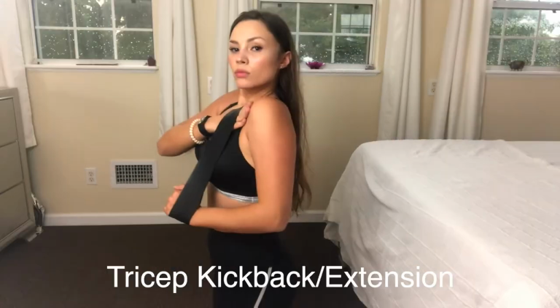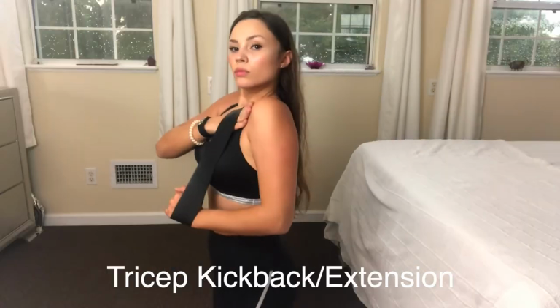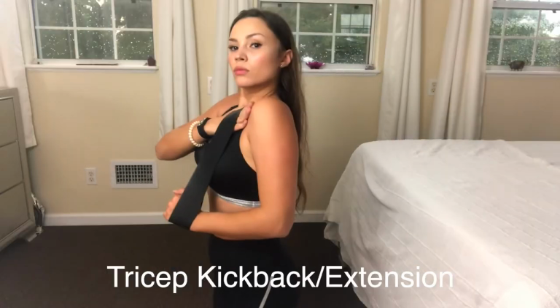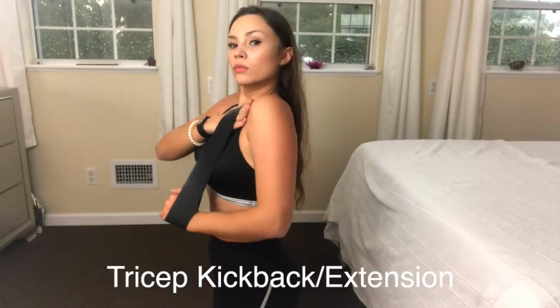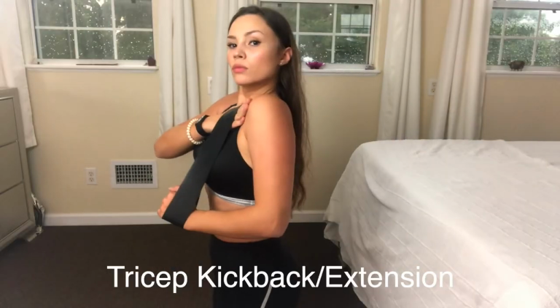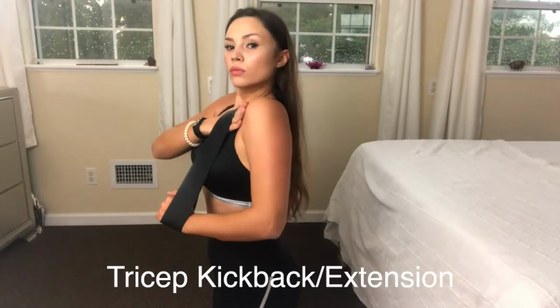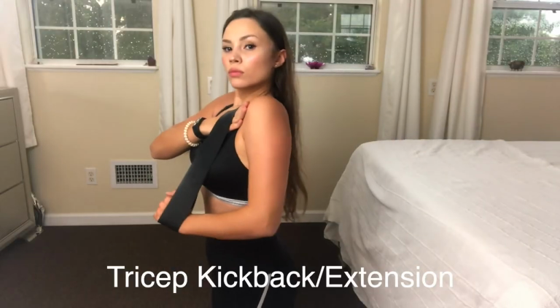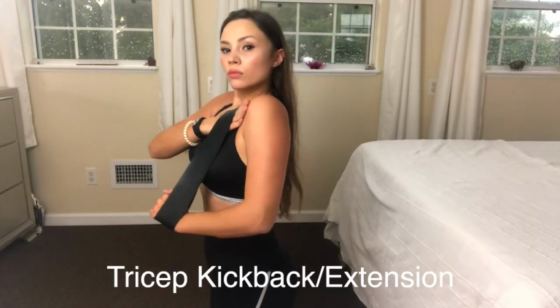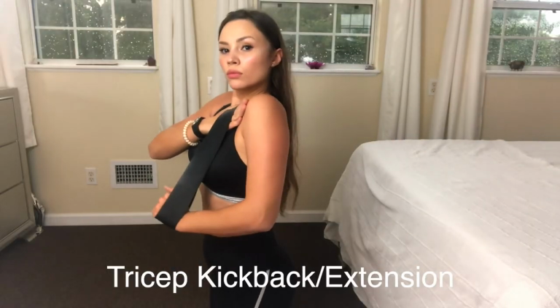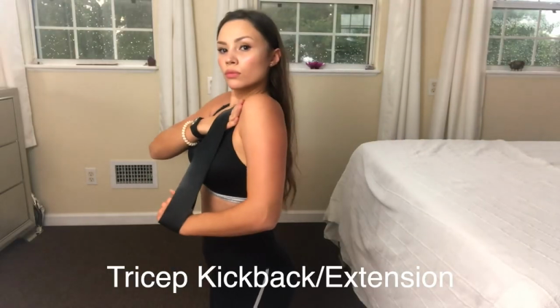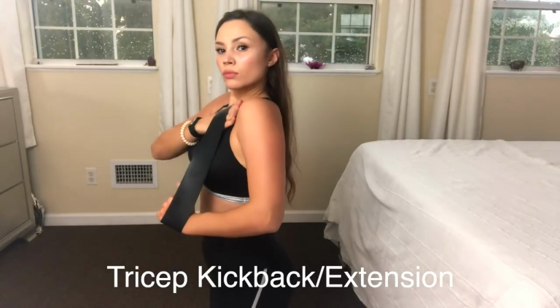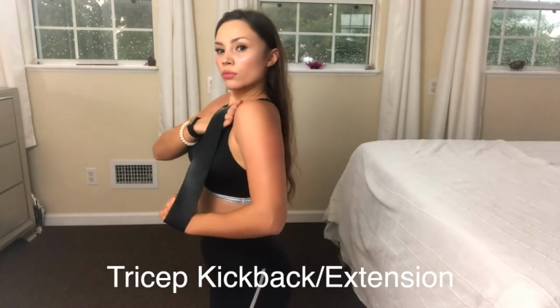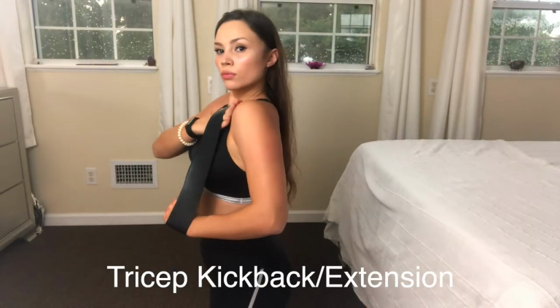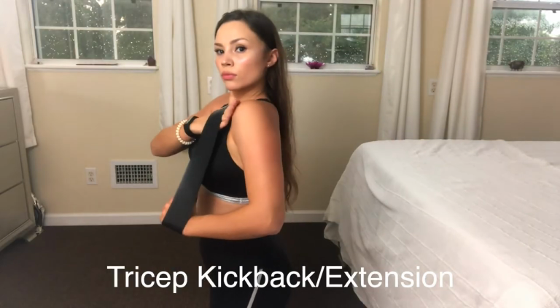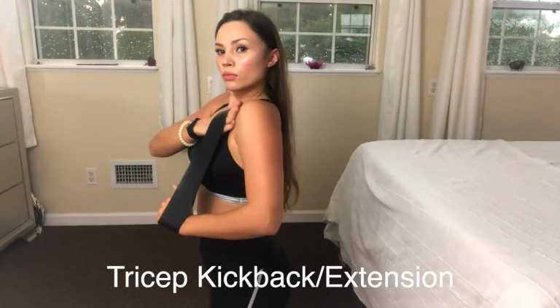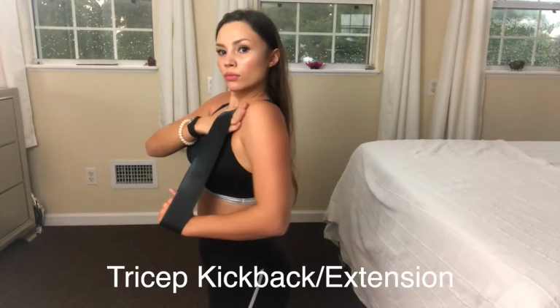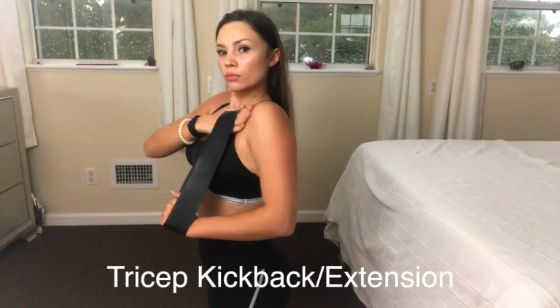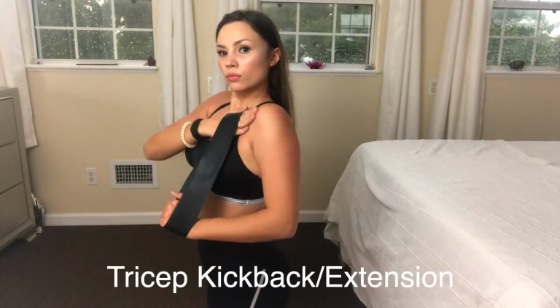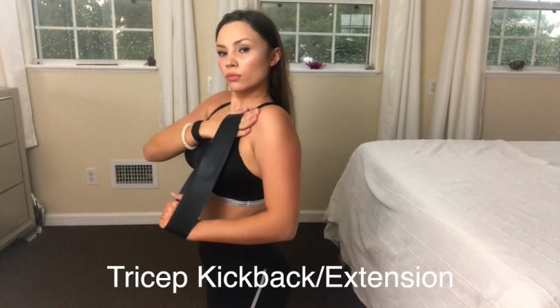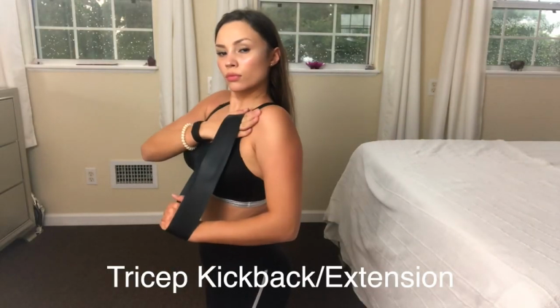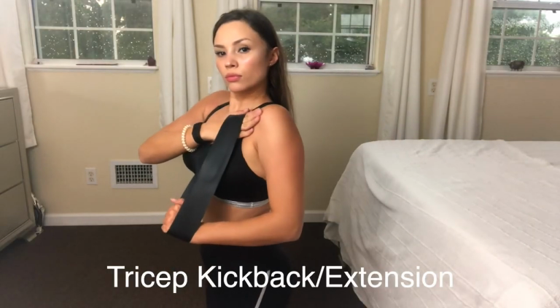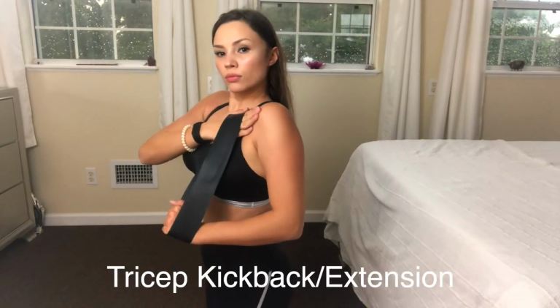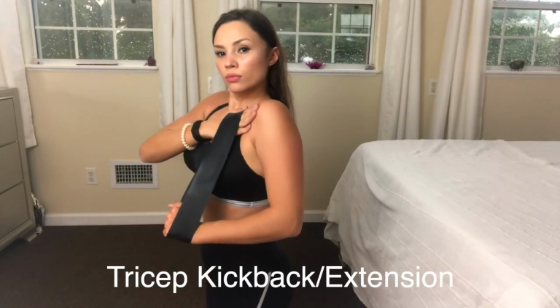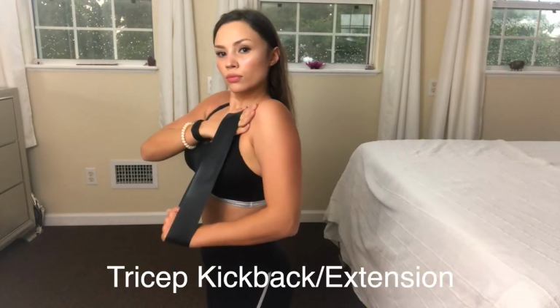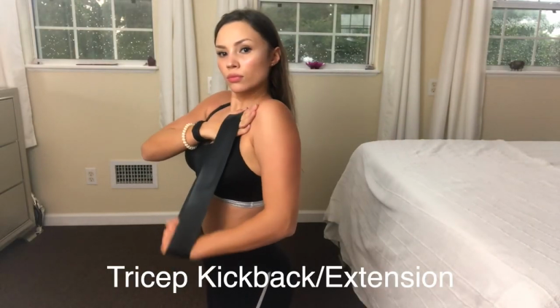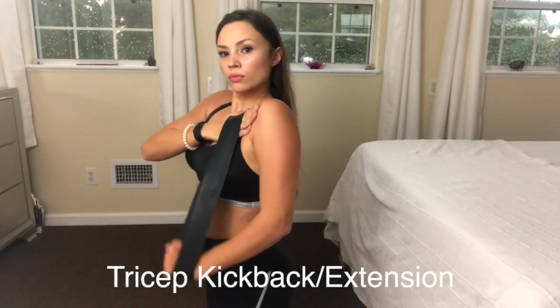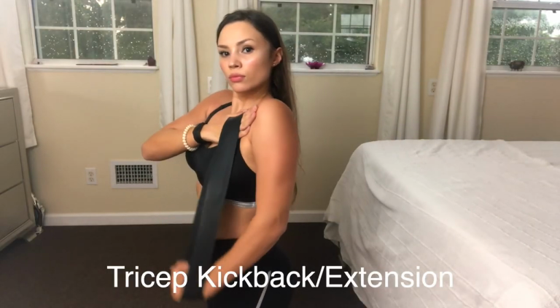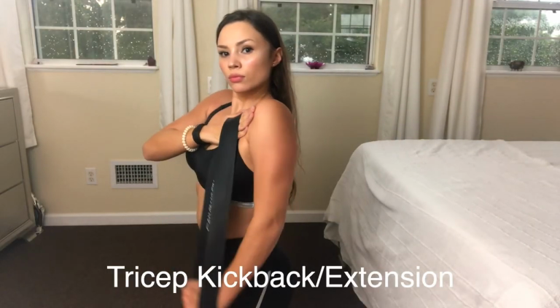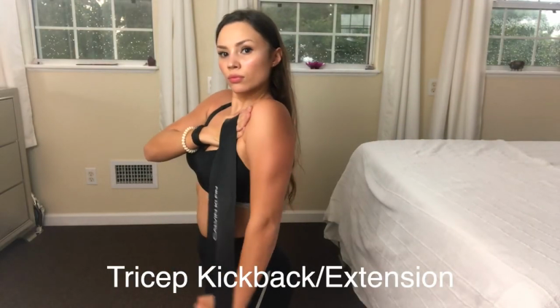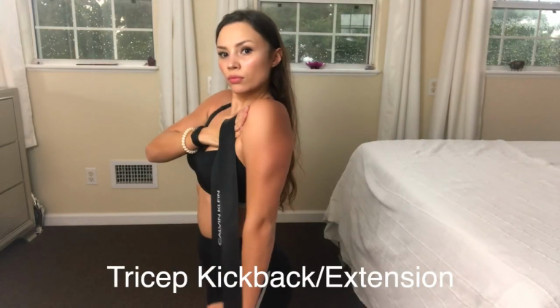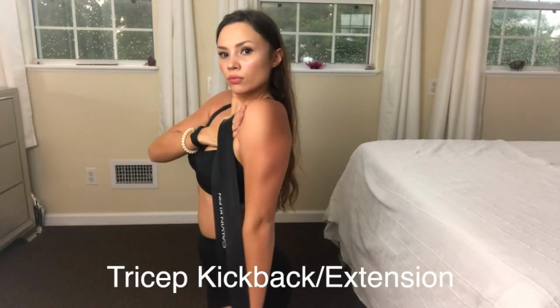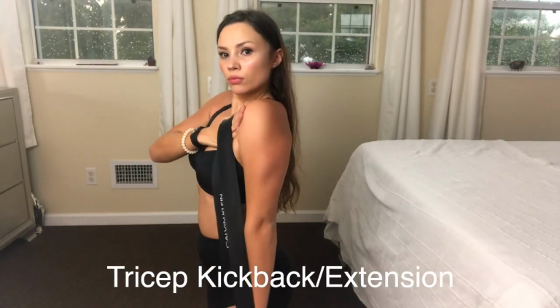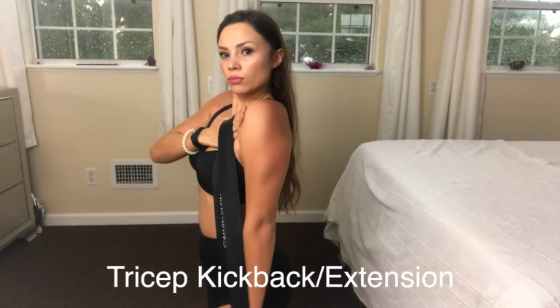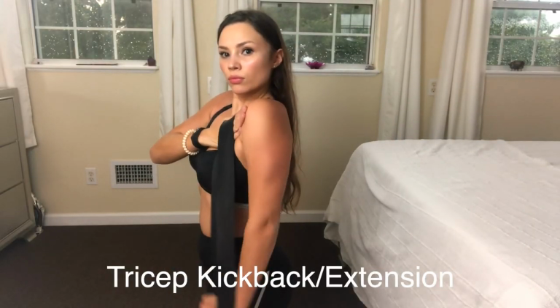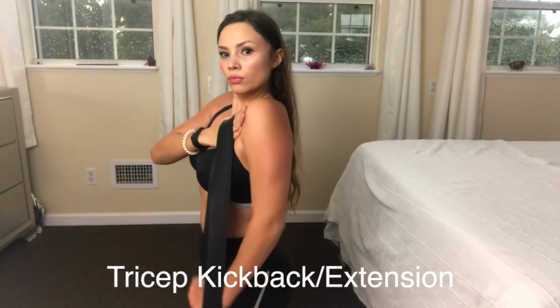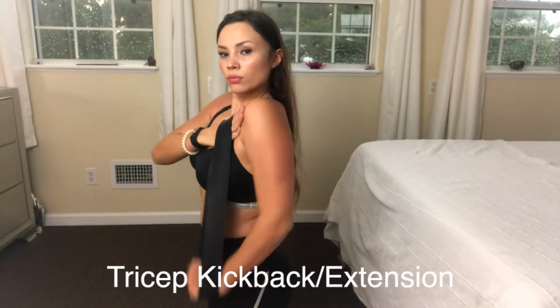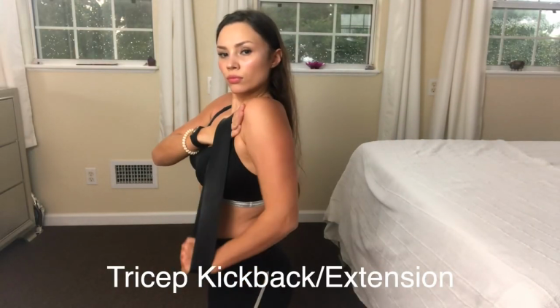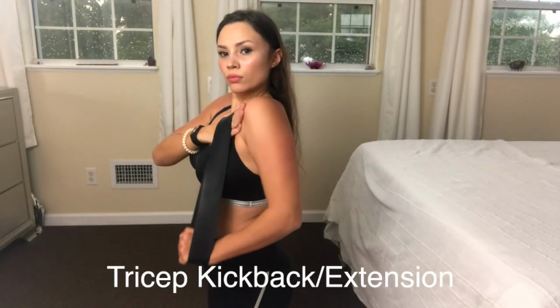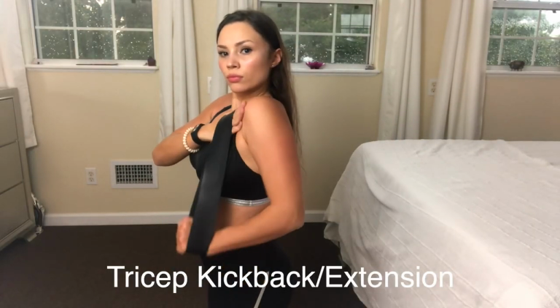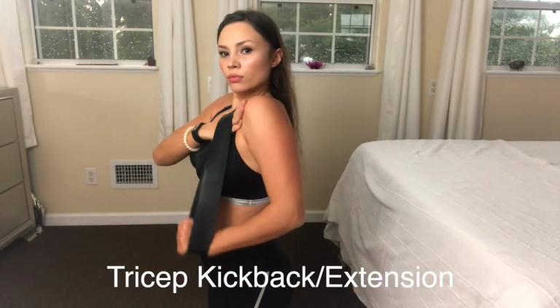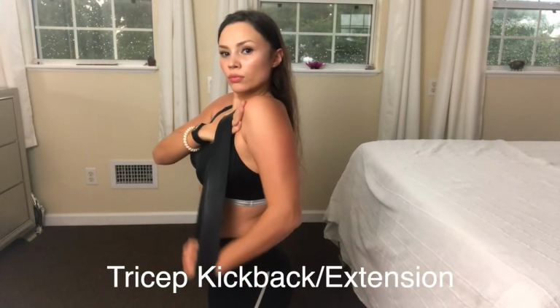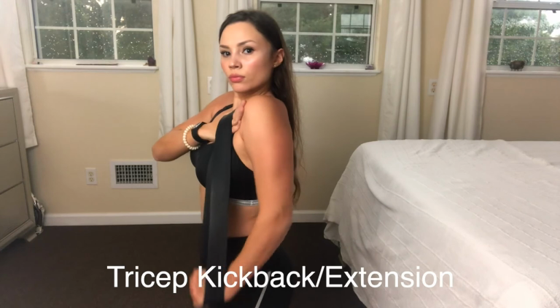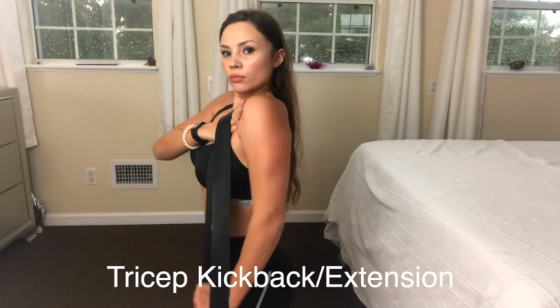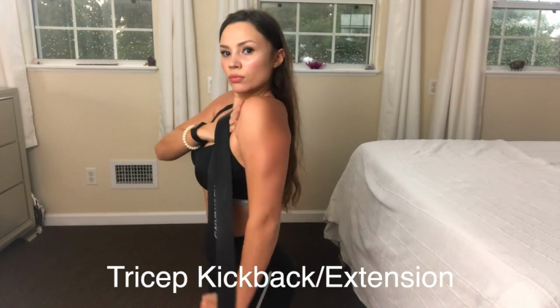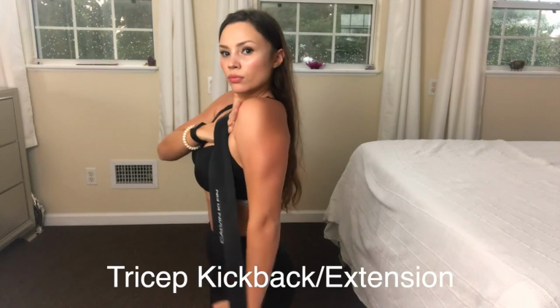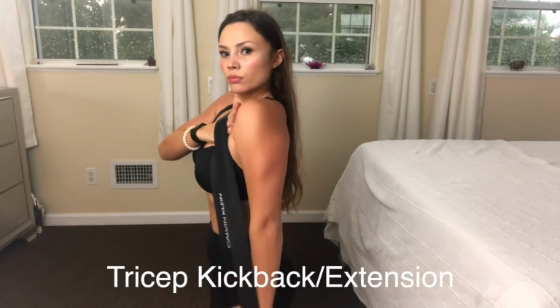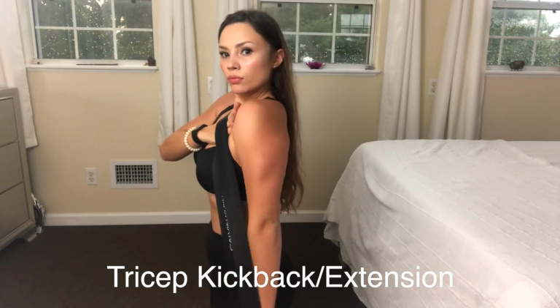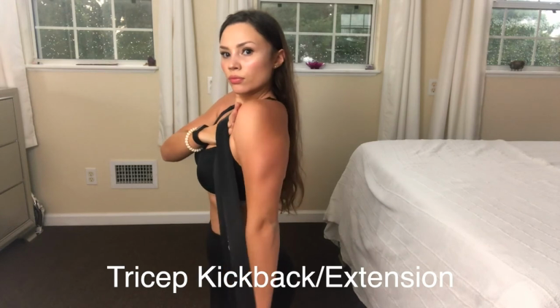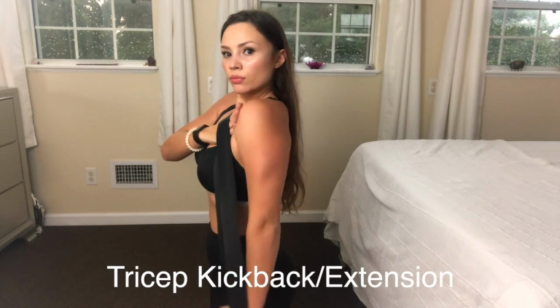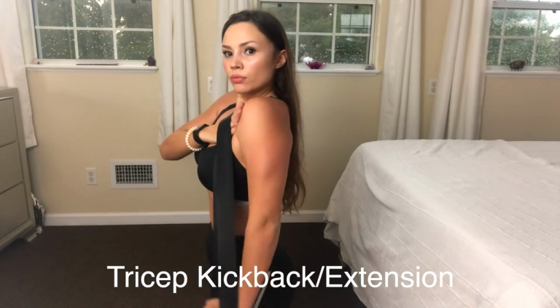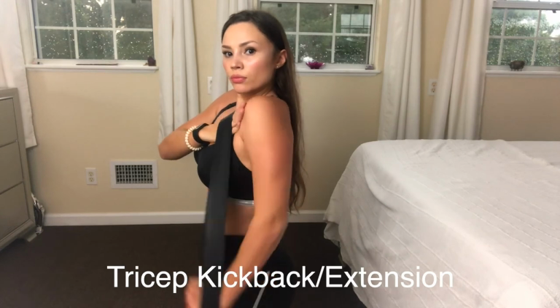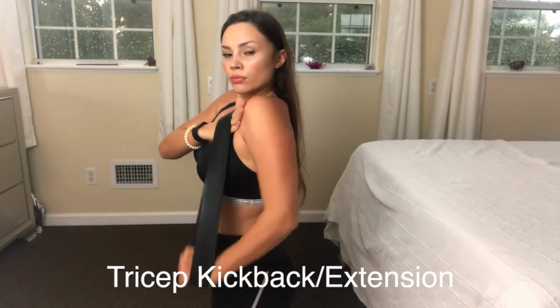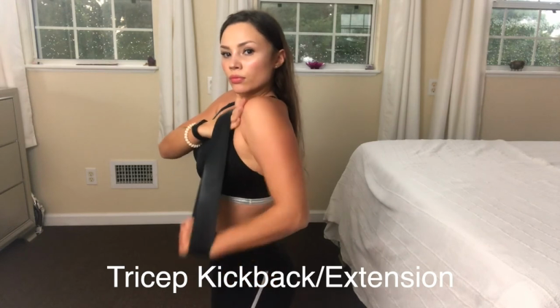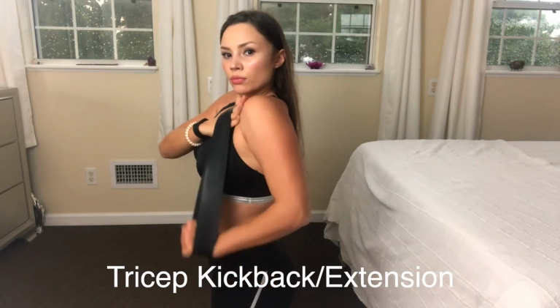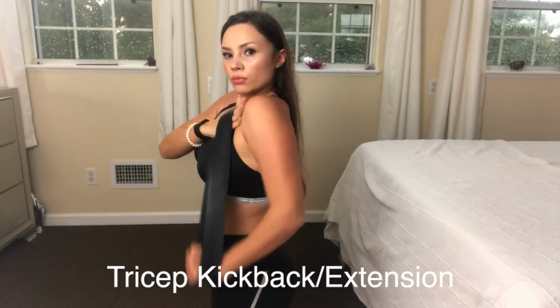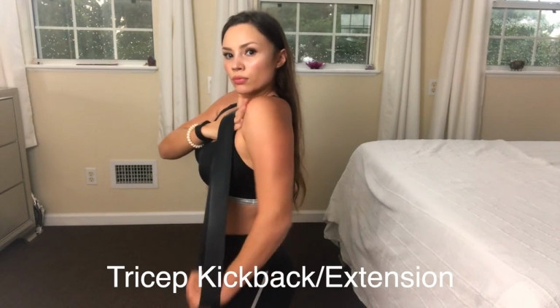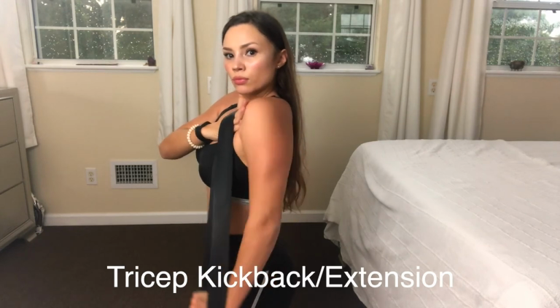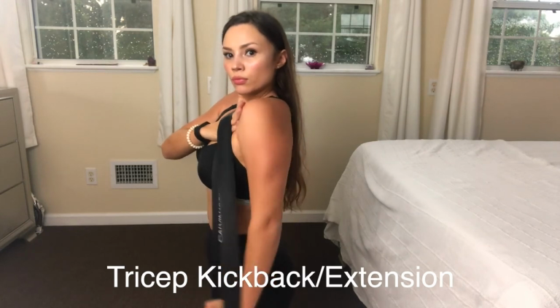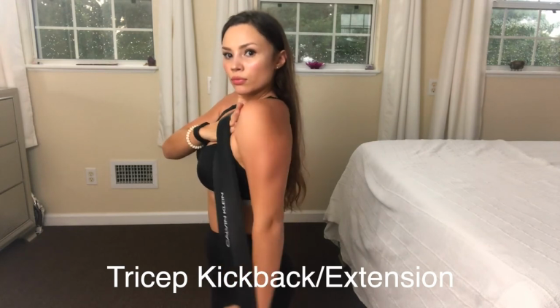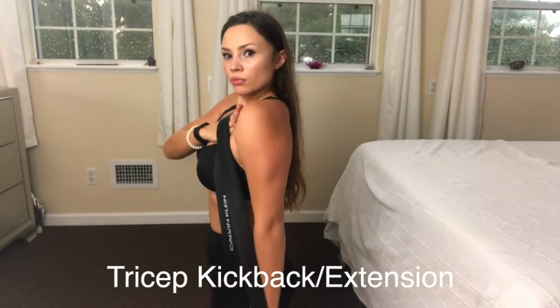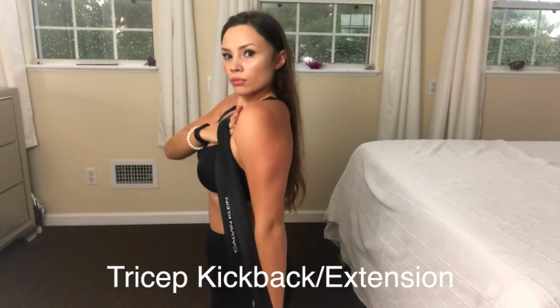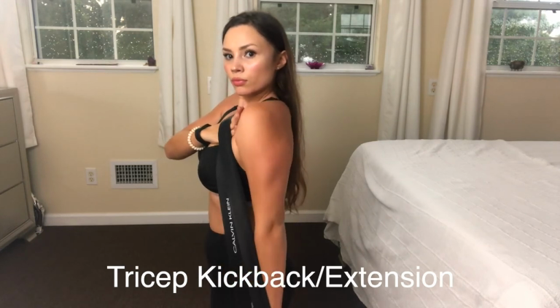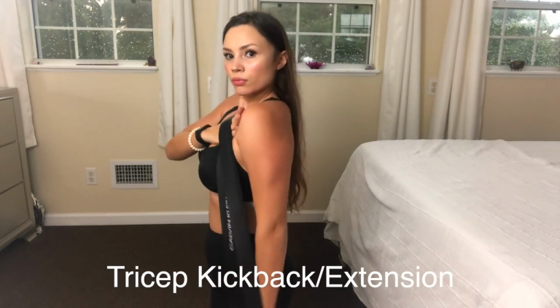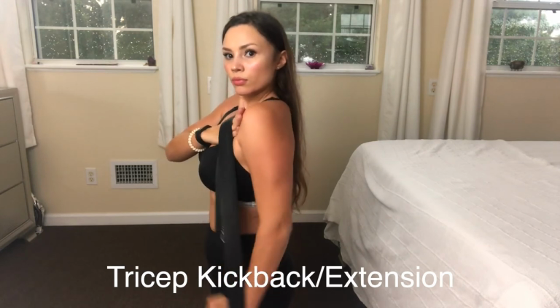Finally, we have the tricep kickback. One hand goes at the shoulder across the body, and the other pulls all the way down, fully extending.